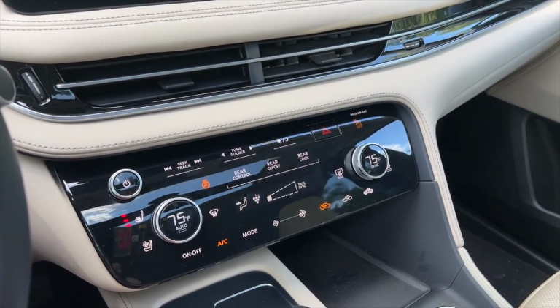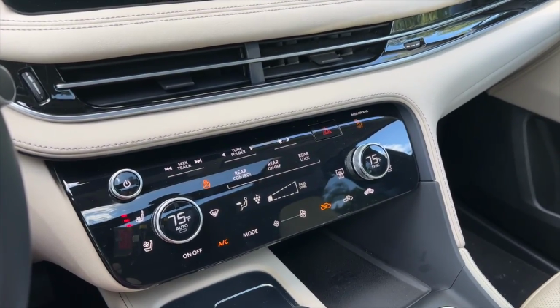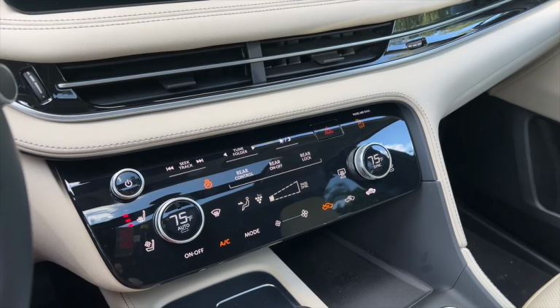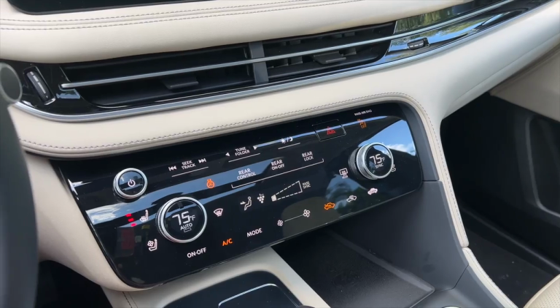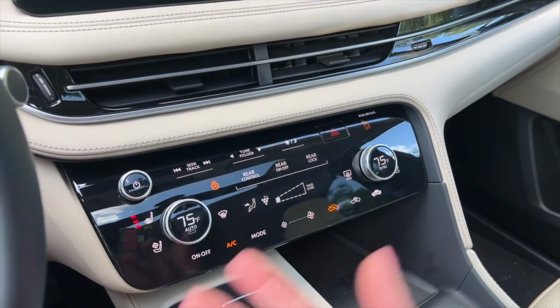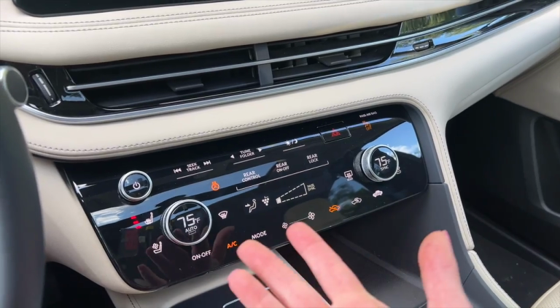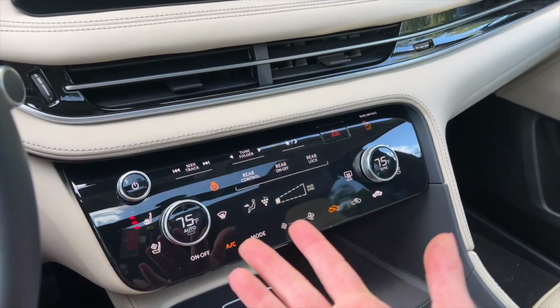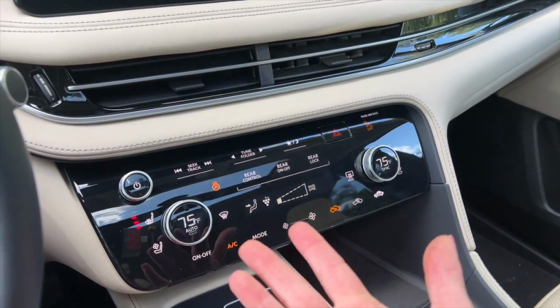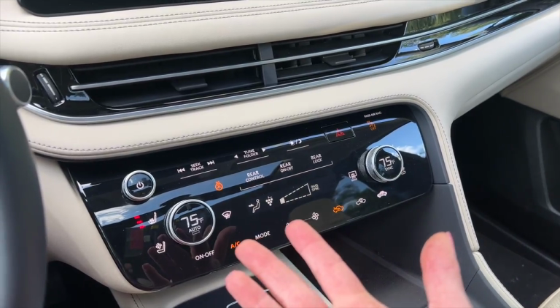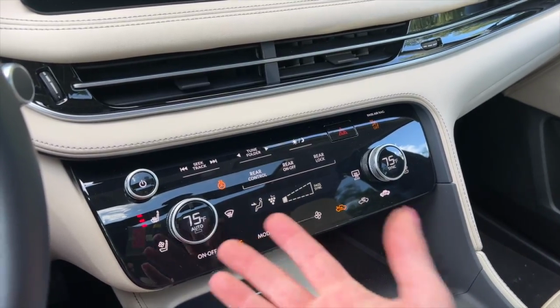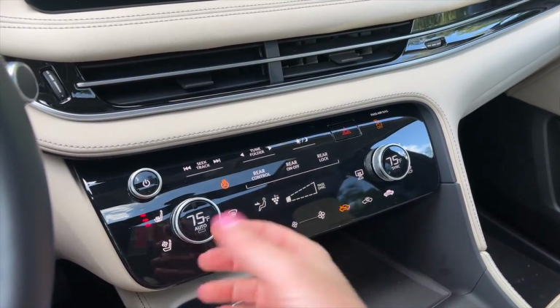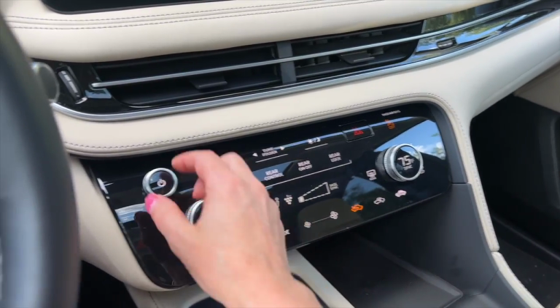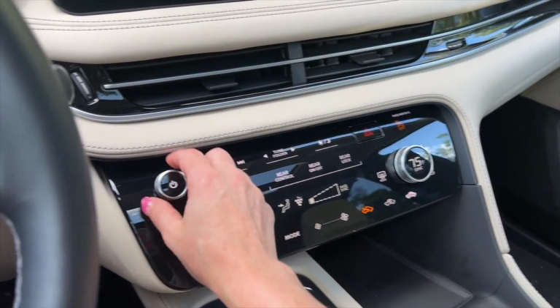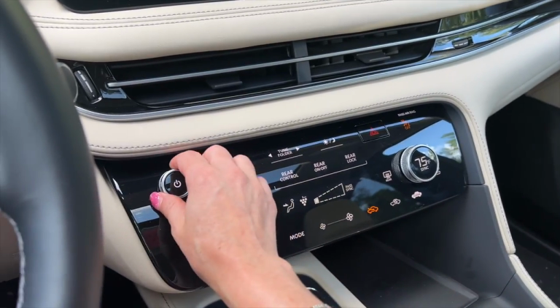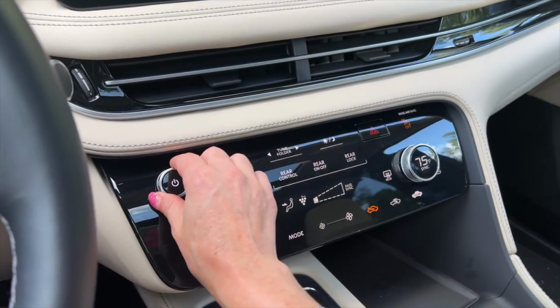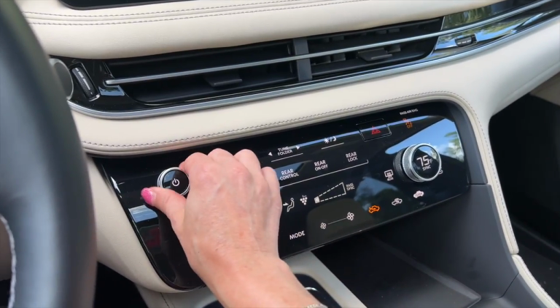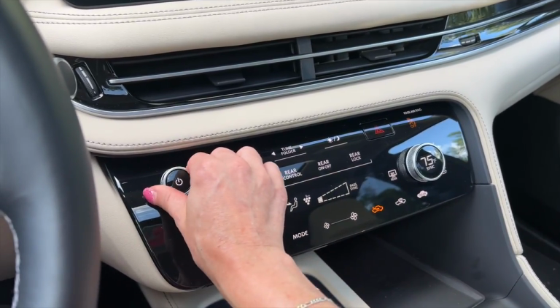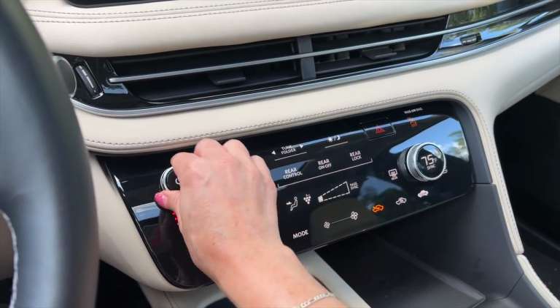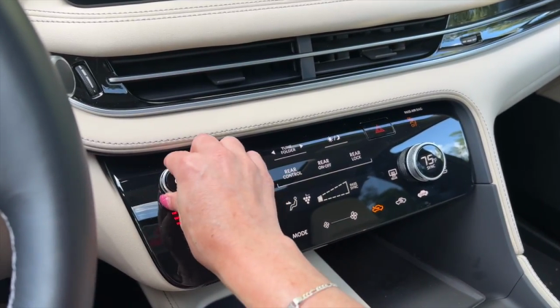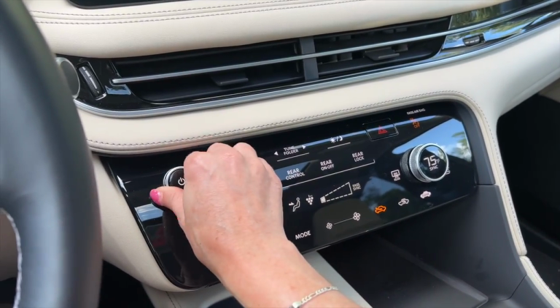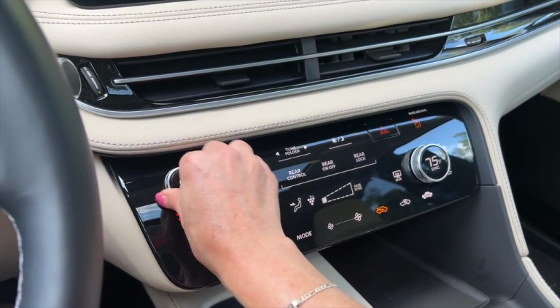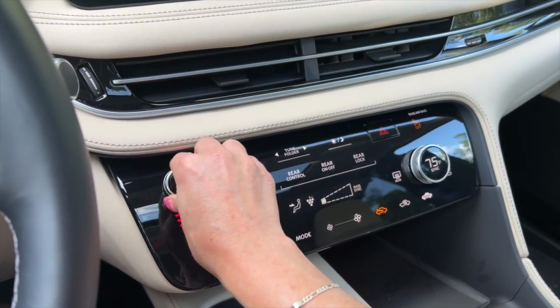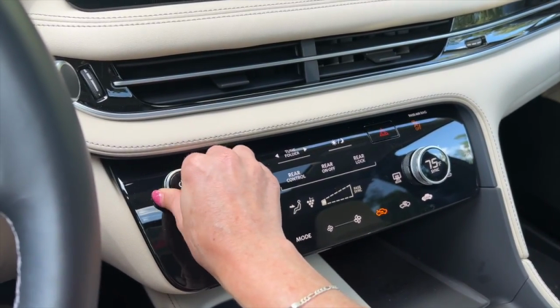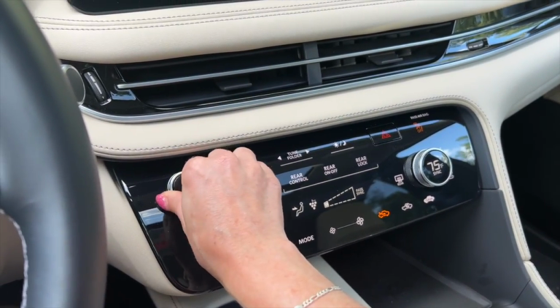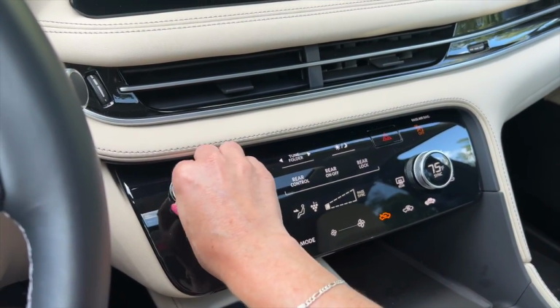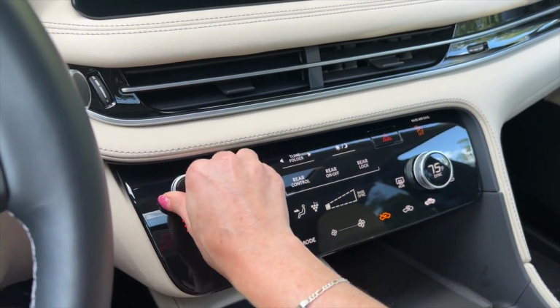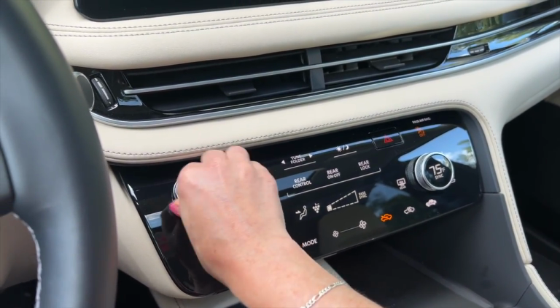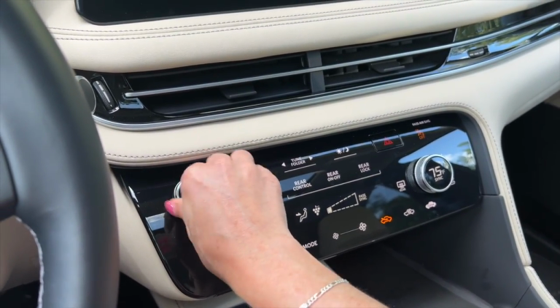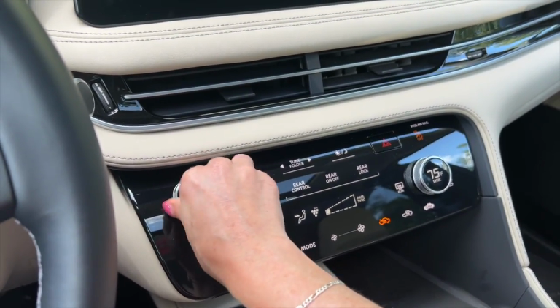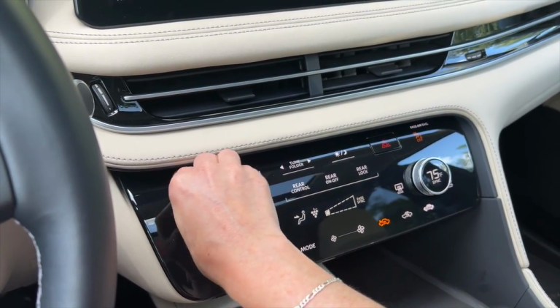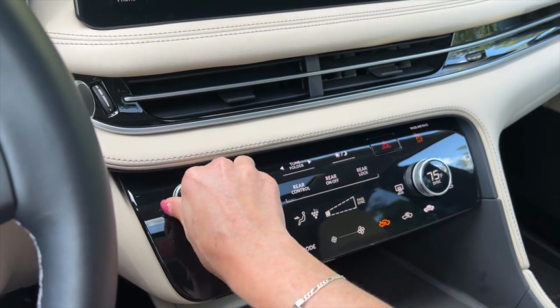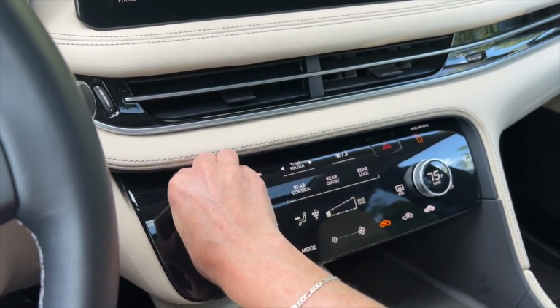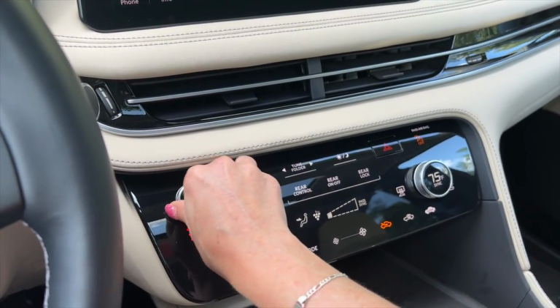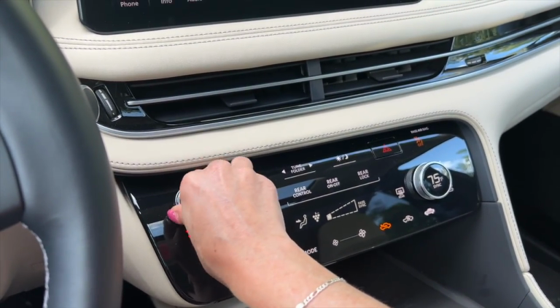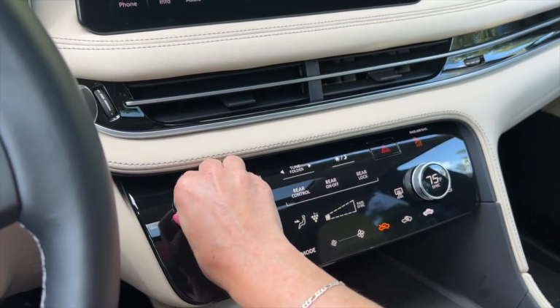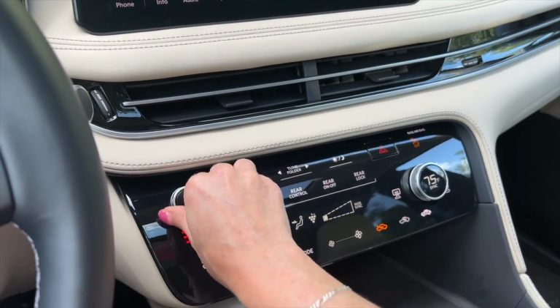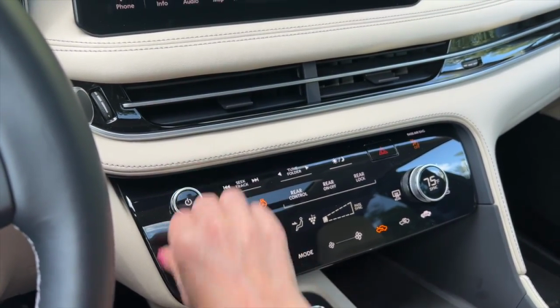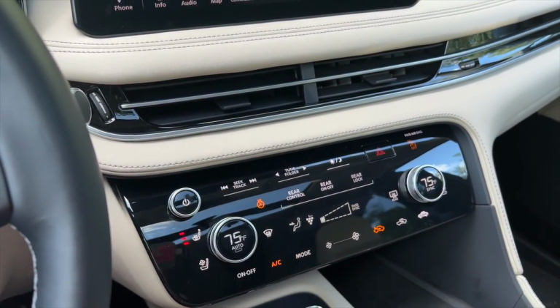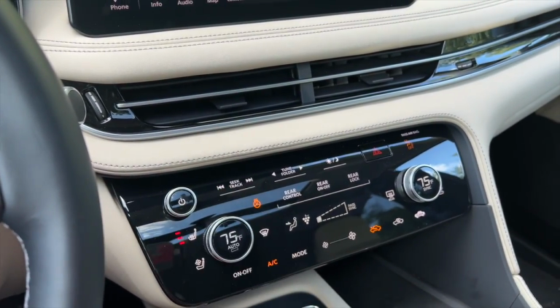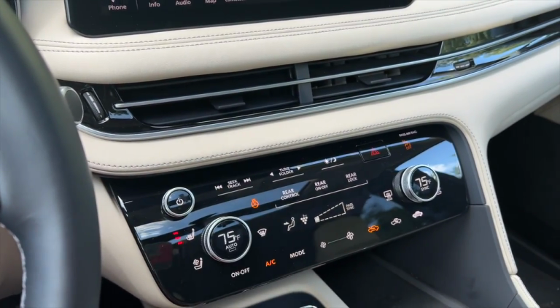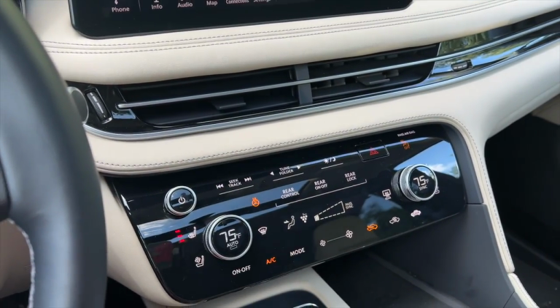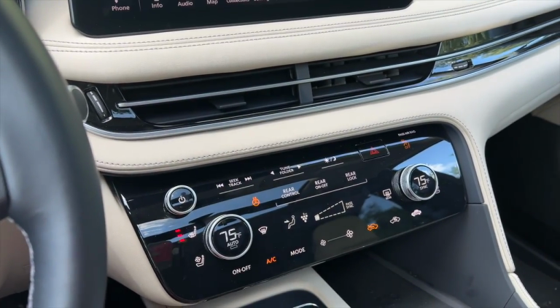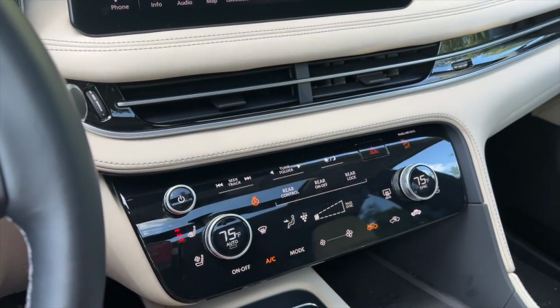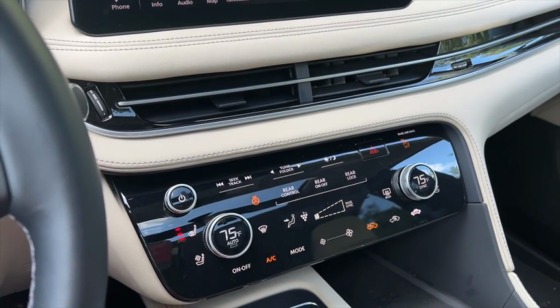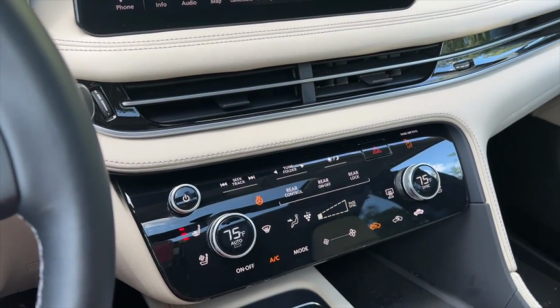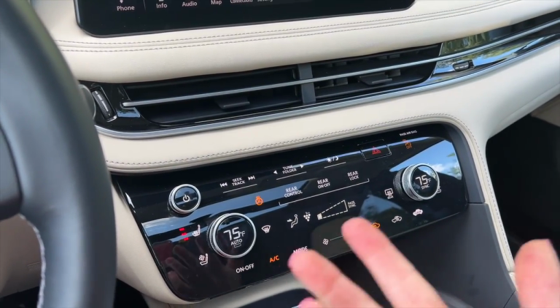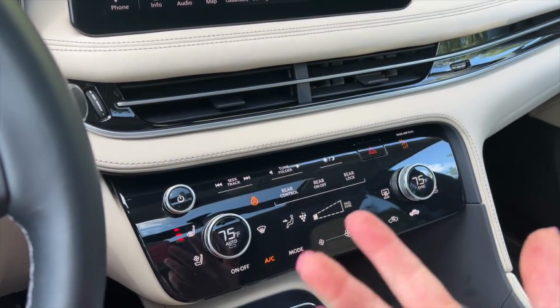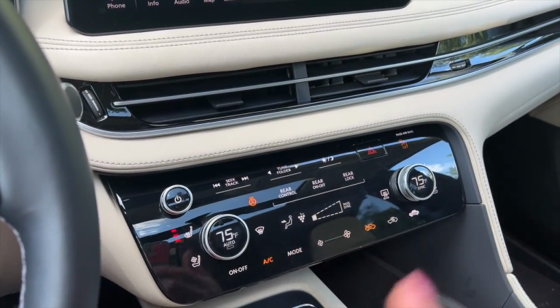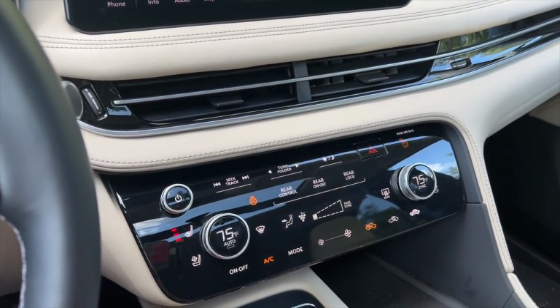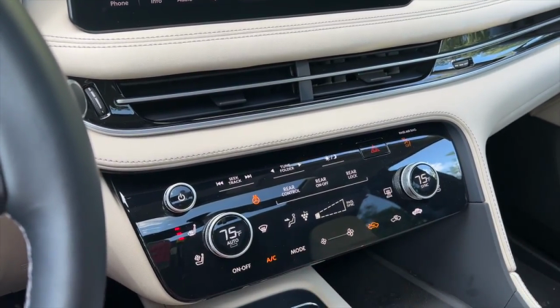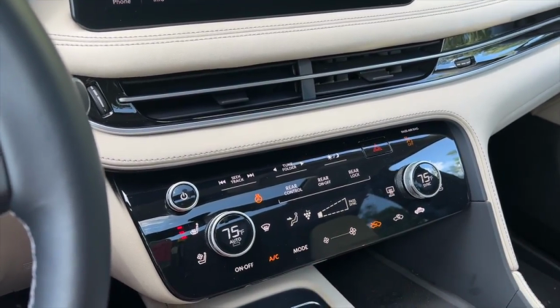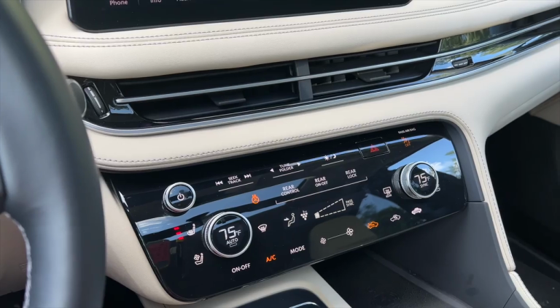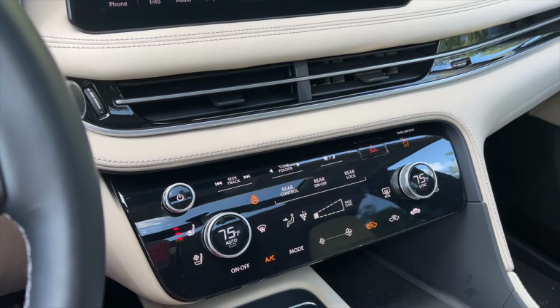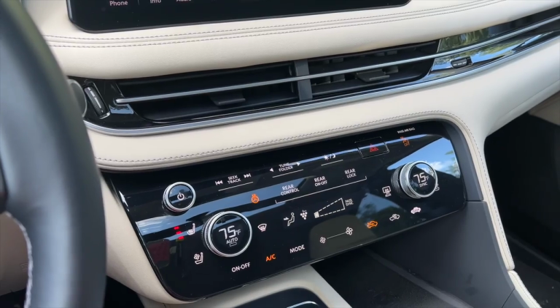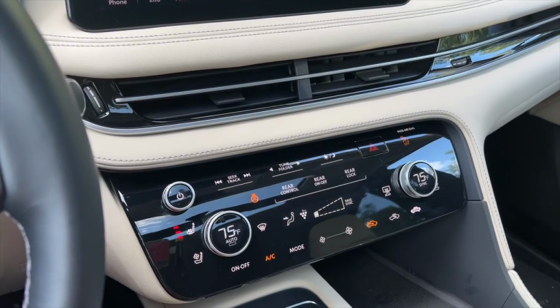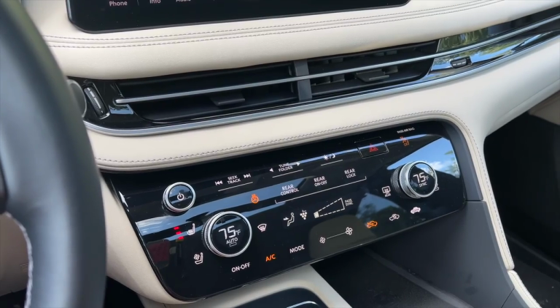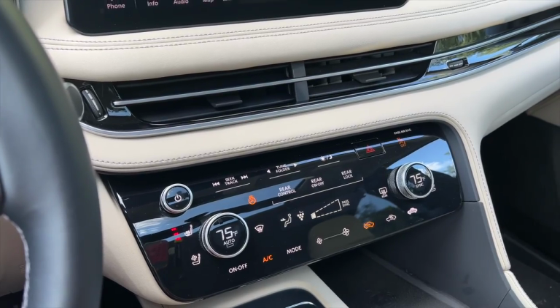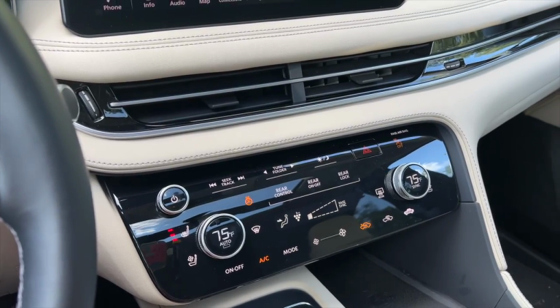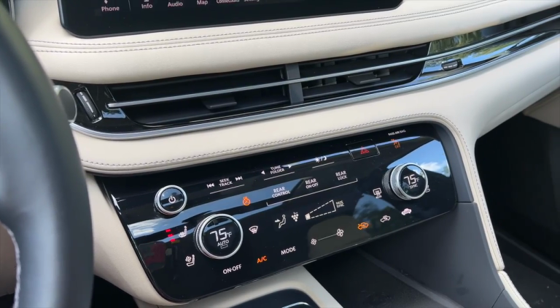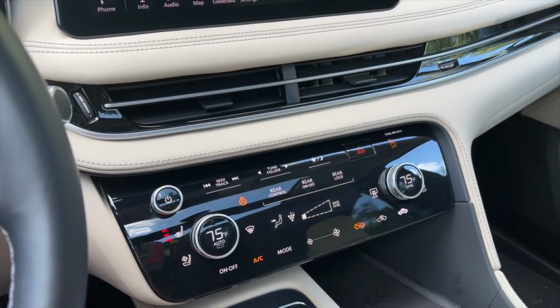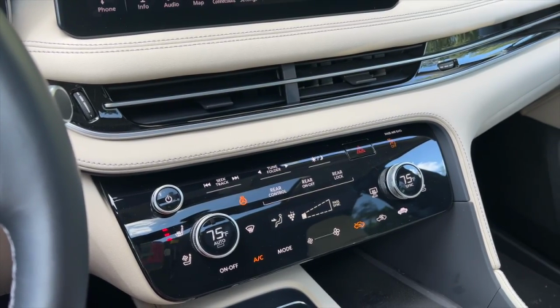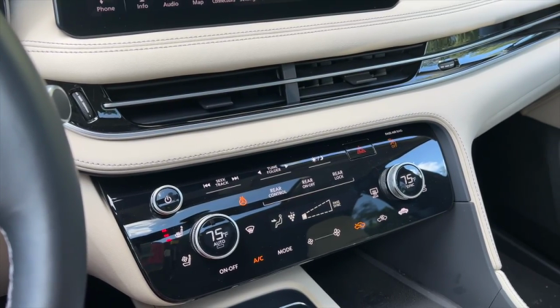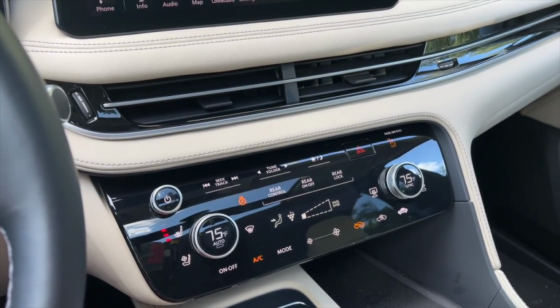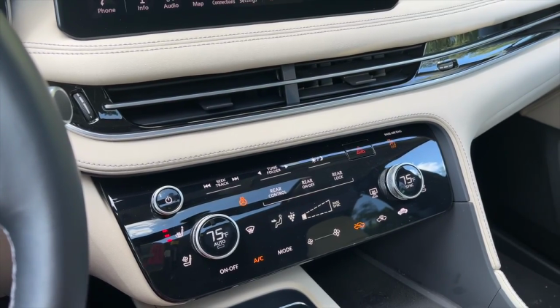I will give Infiniti credit — they do have a volume knob. At least there's that.